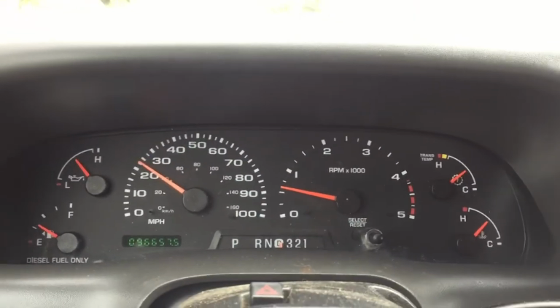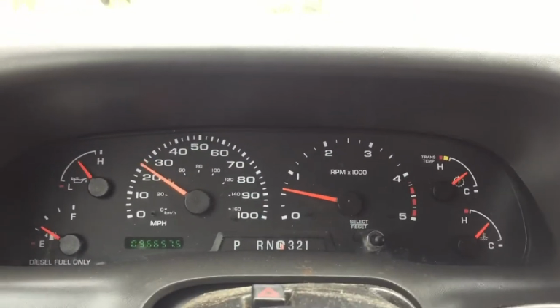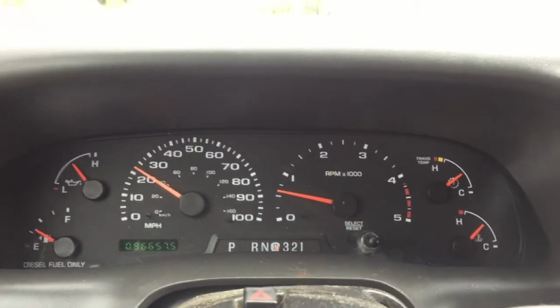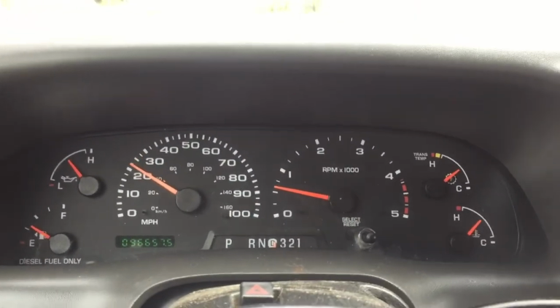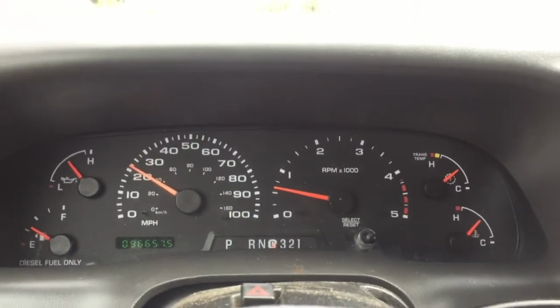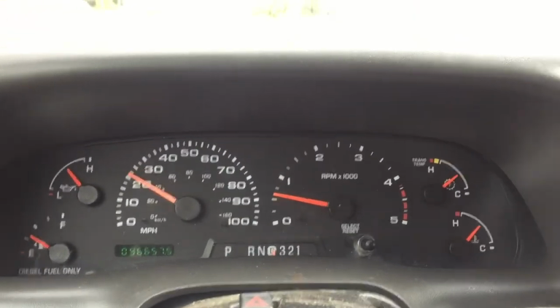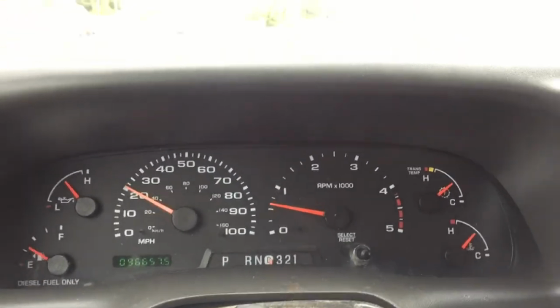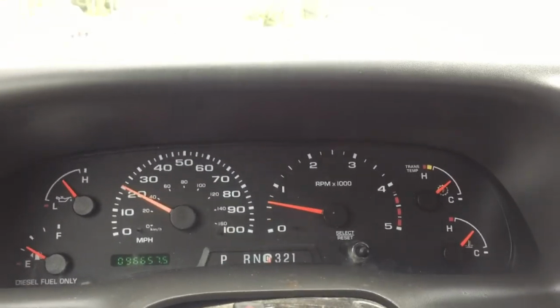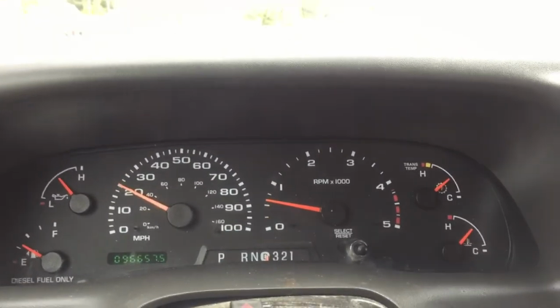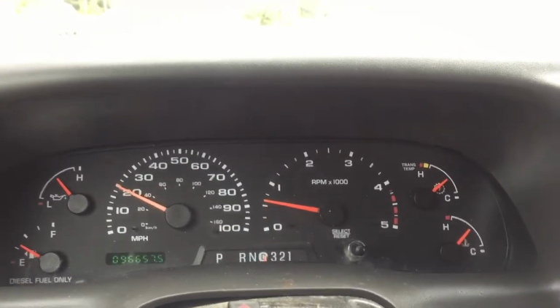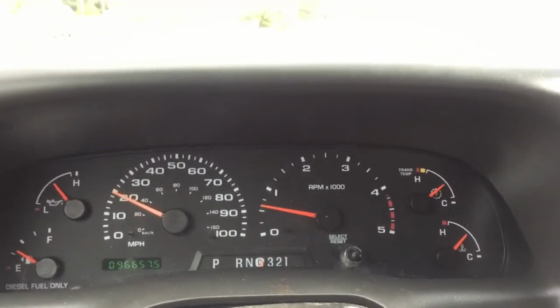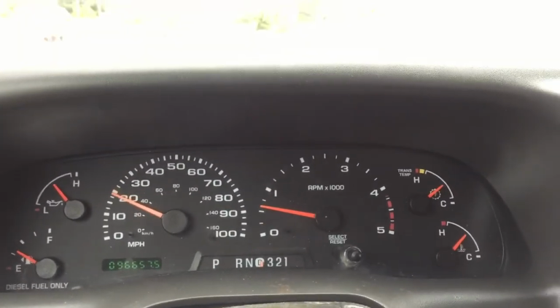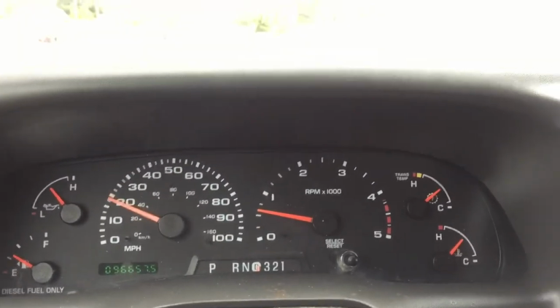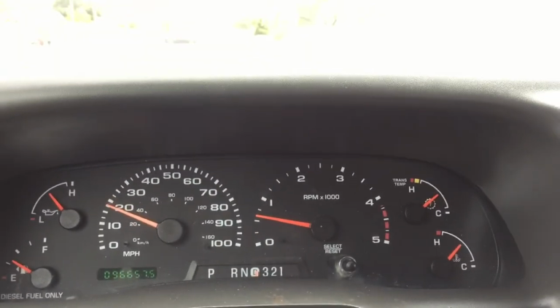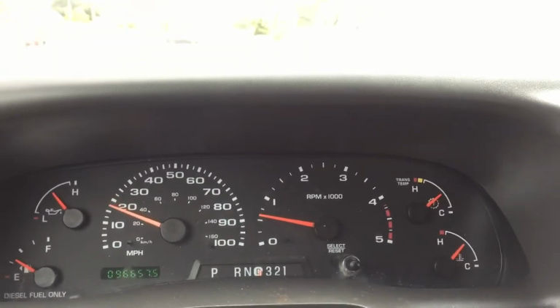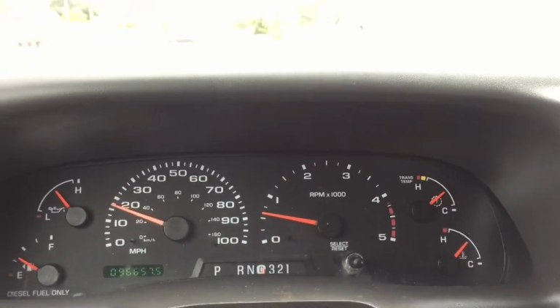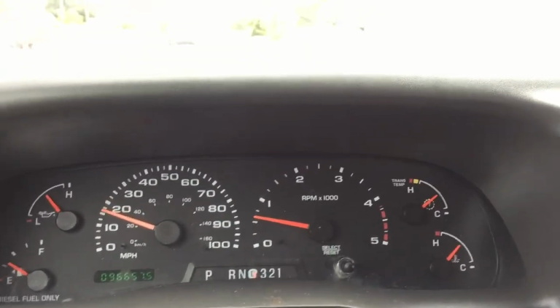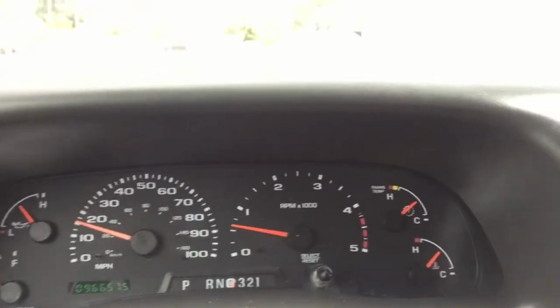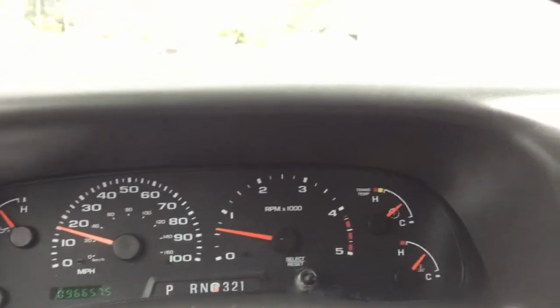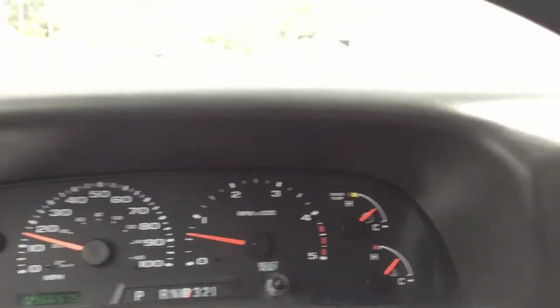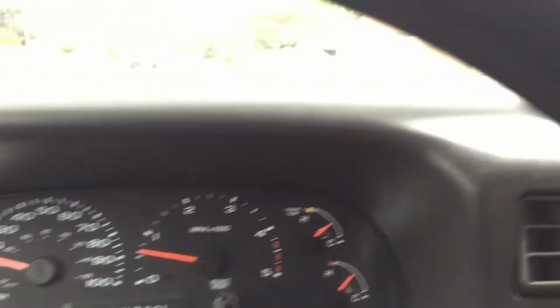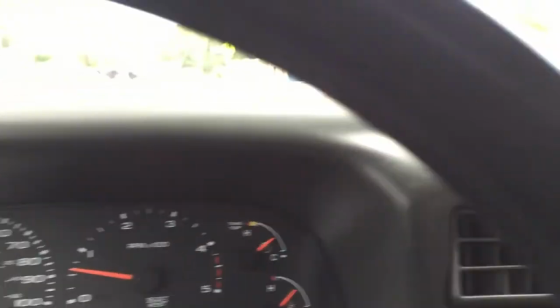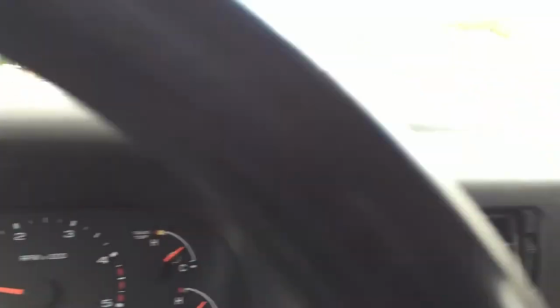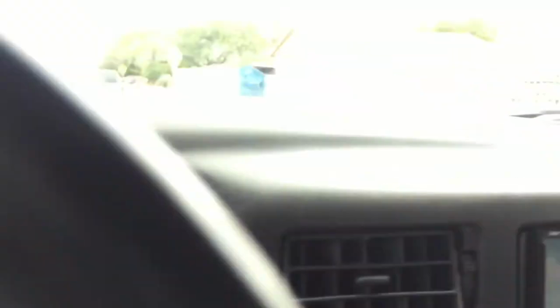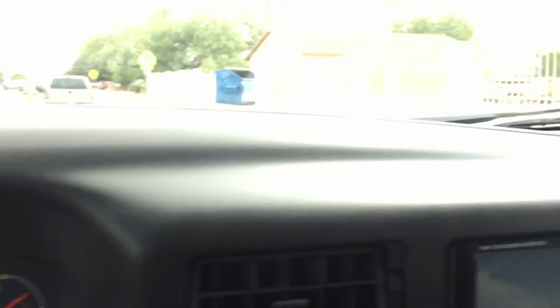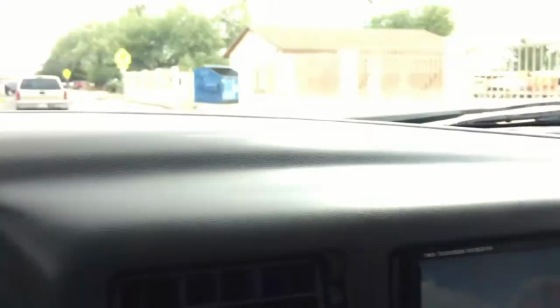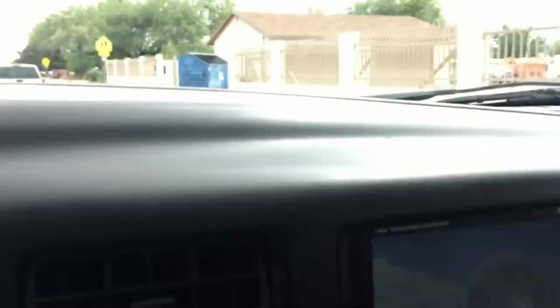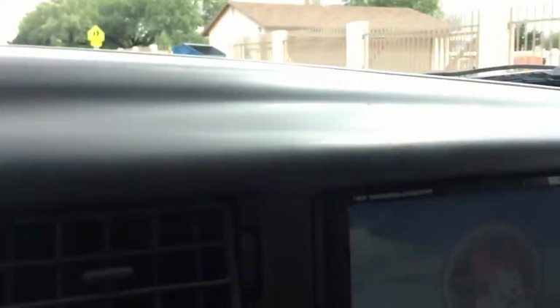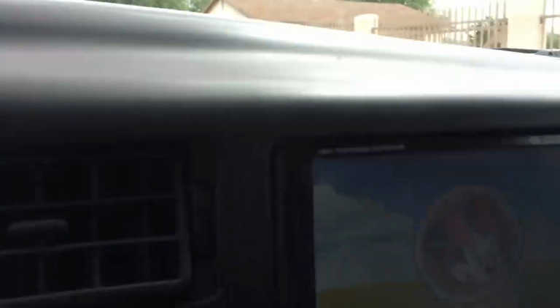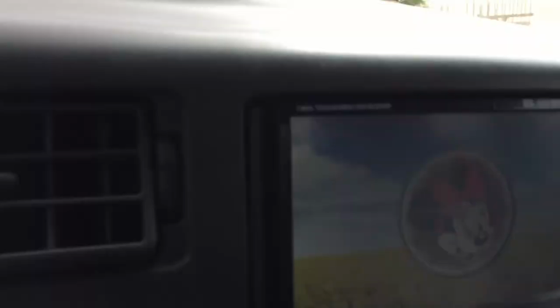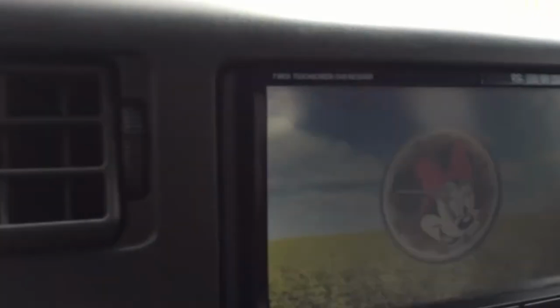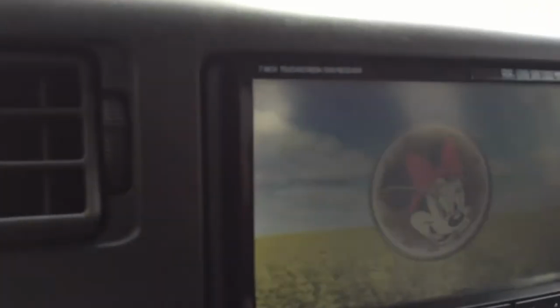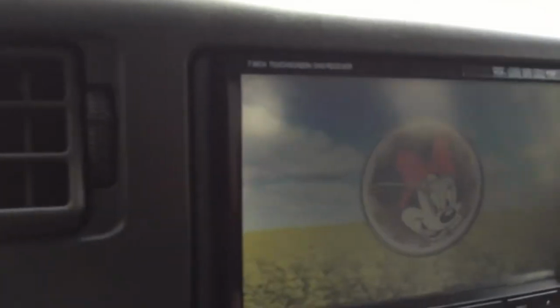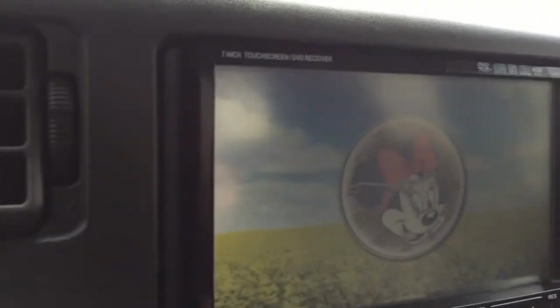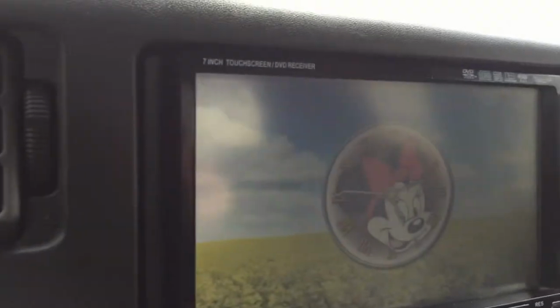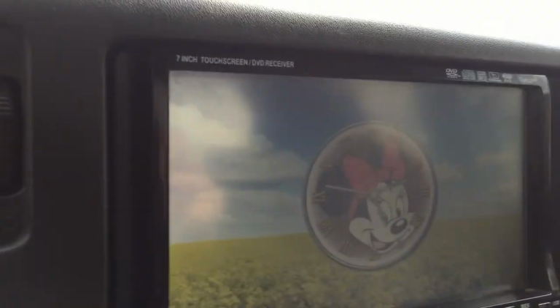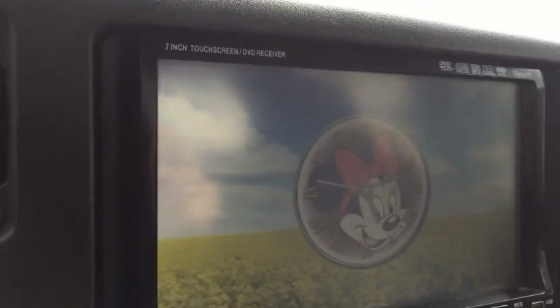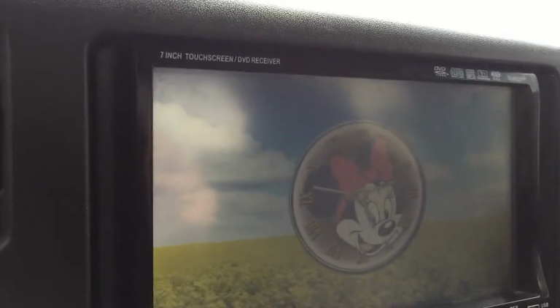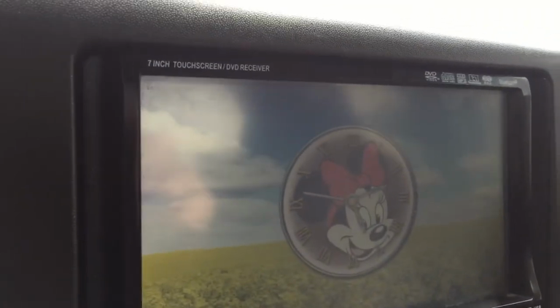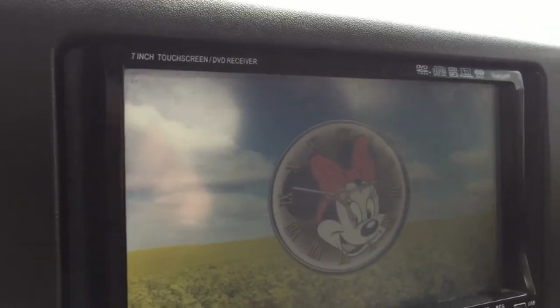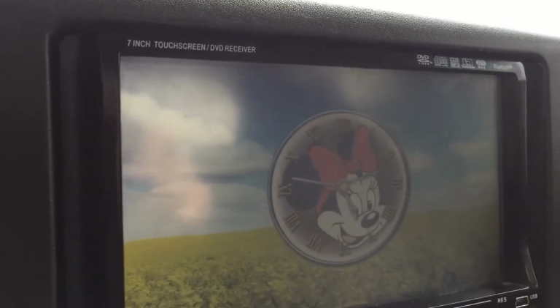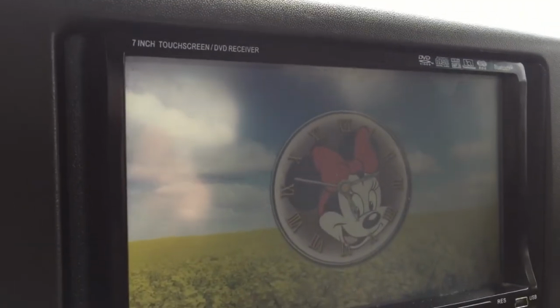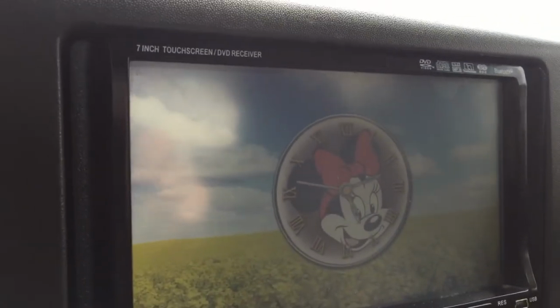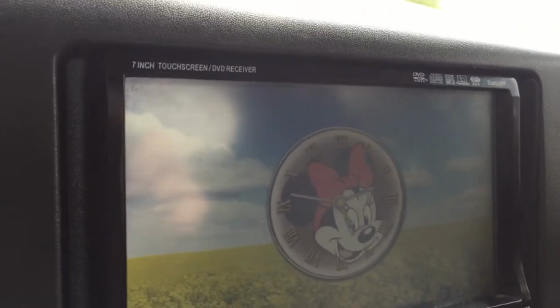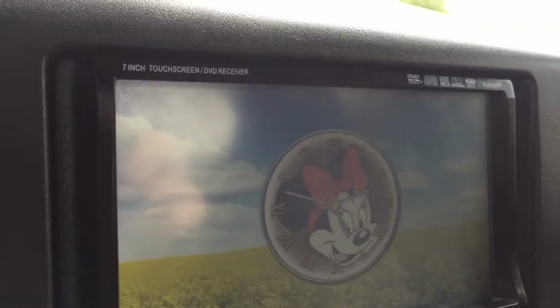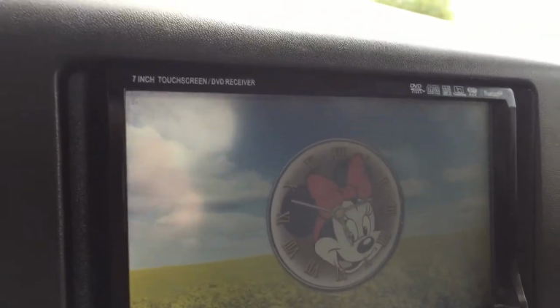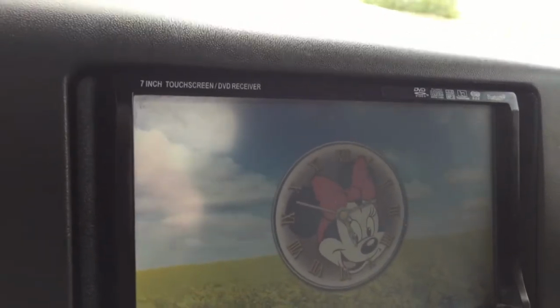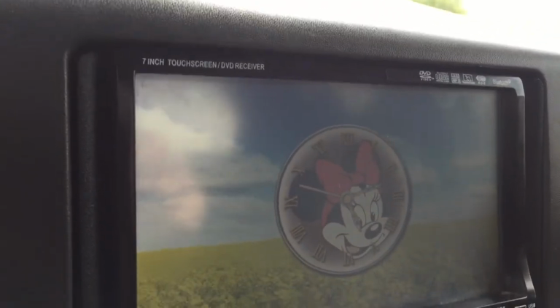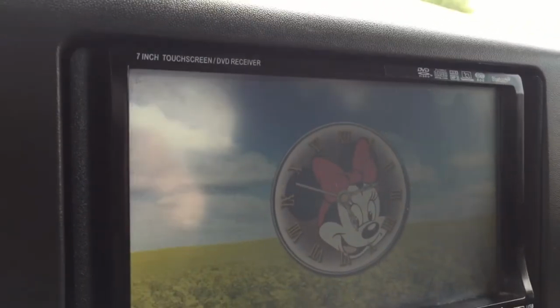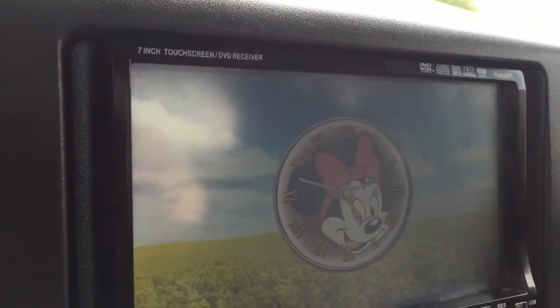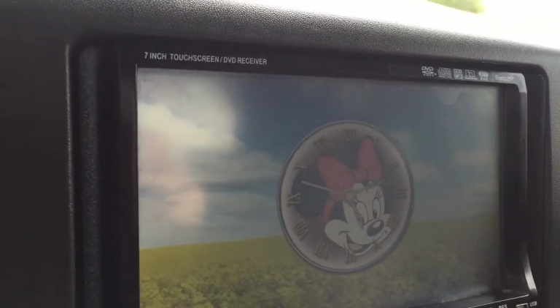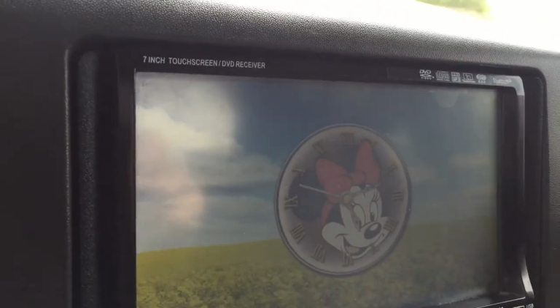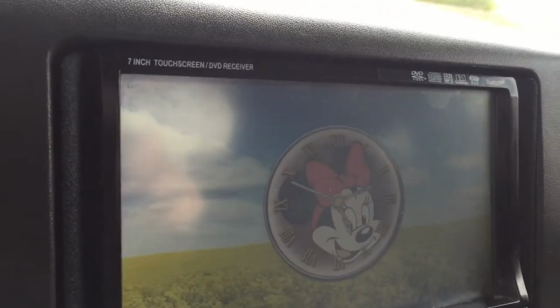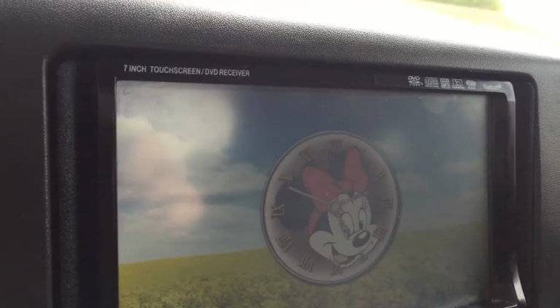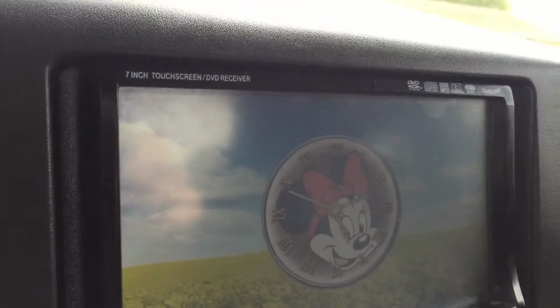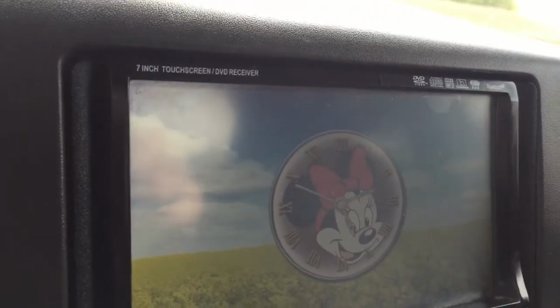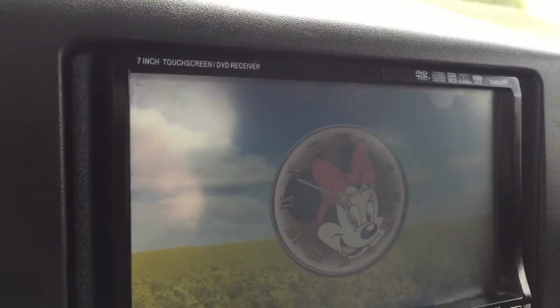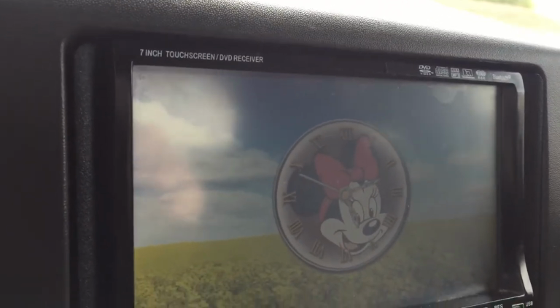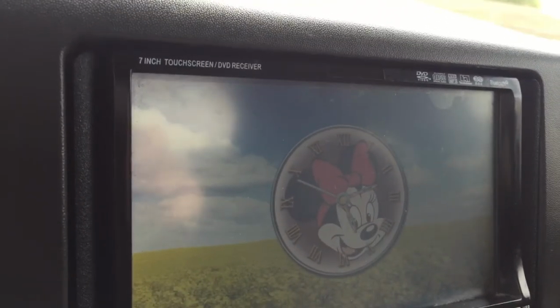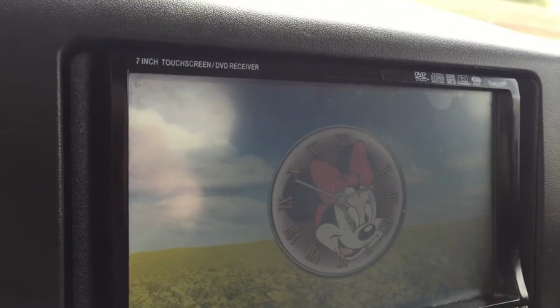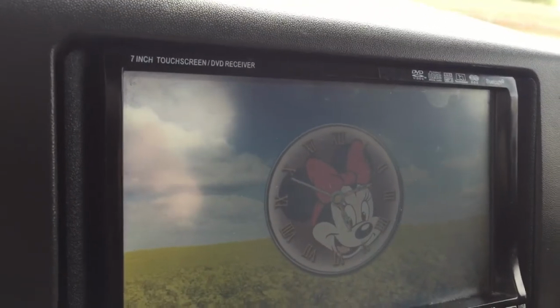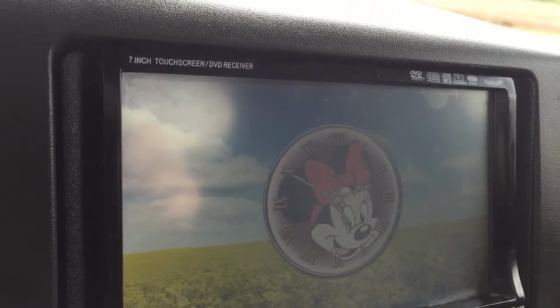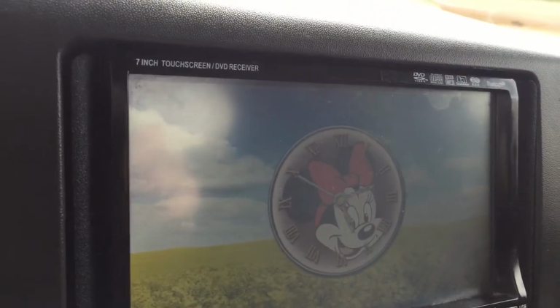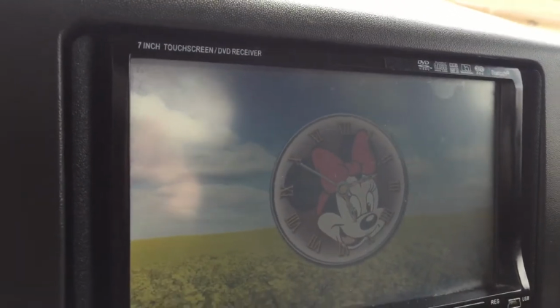Anyway, this is a hell of a nice truck. Look at what comes up here on the clock — little Minnie Mouse thing. Kind of interesting.